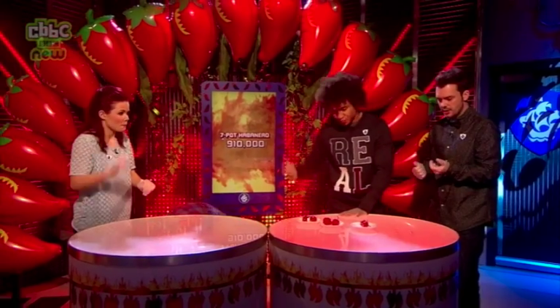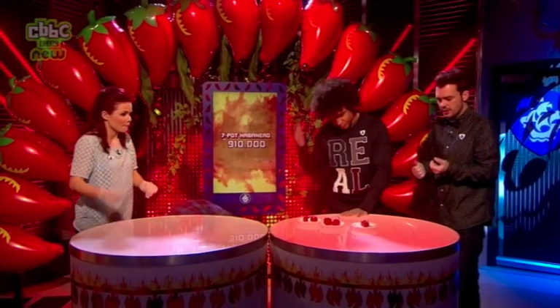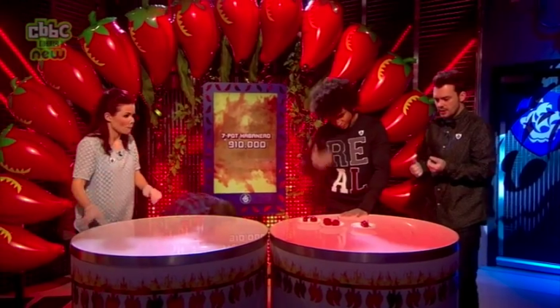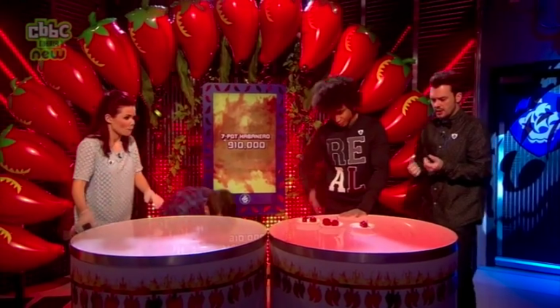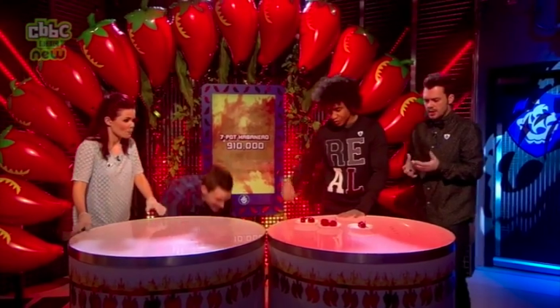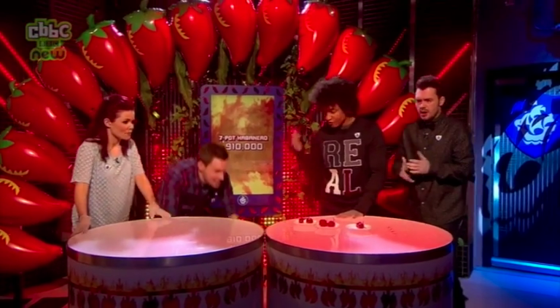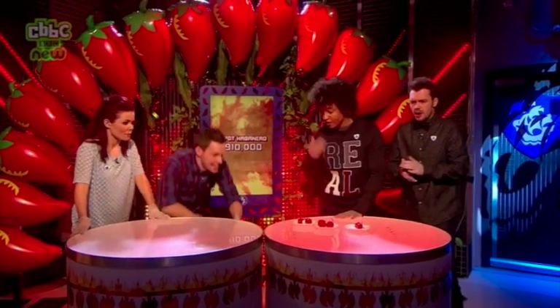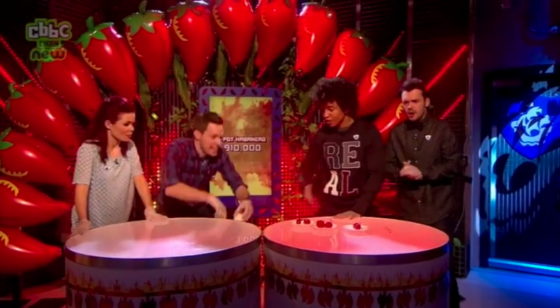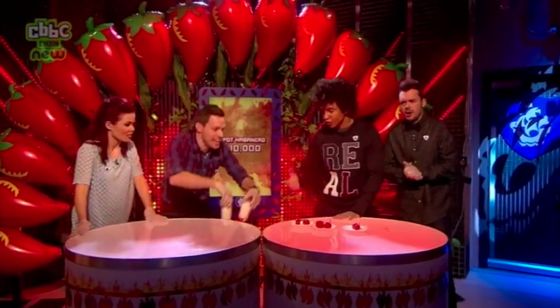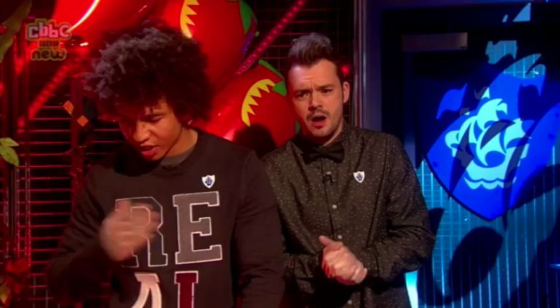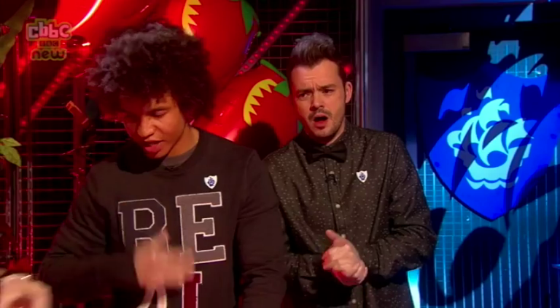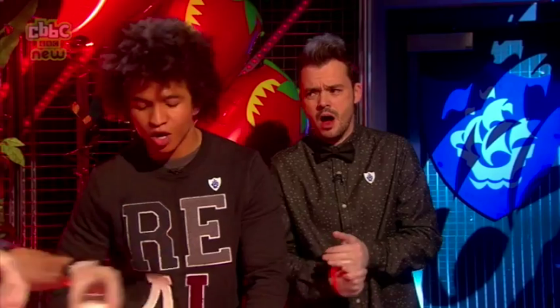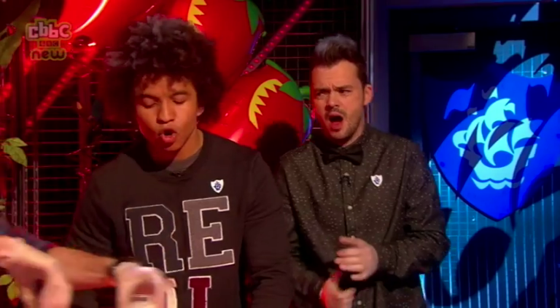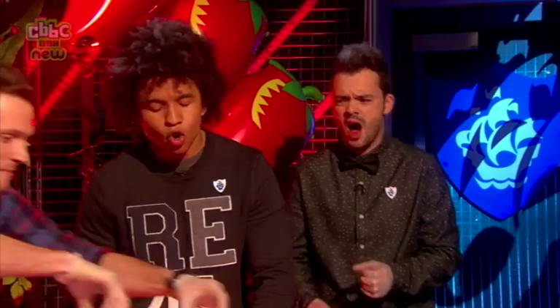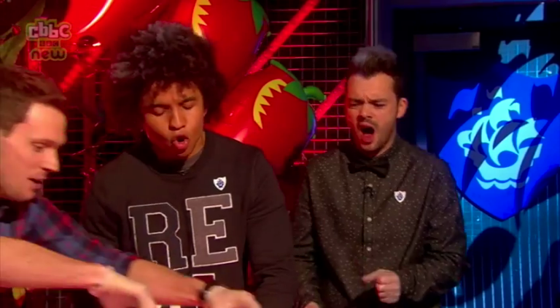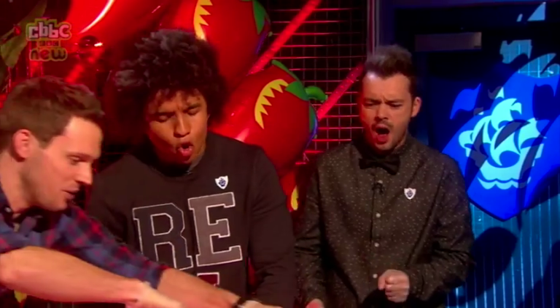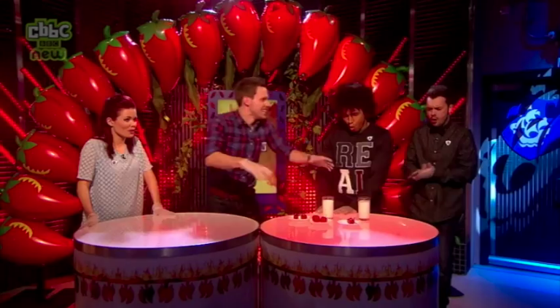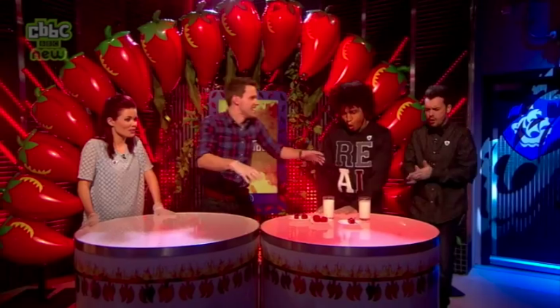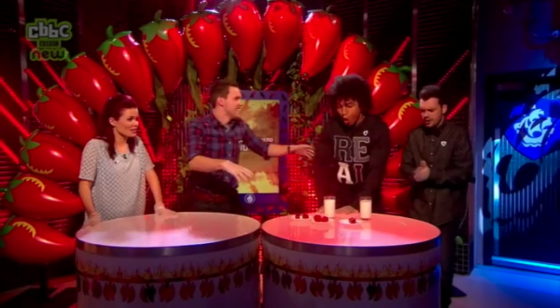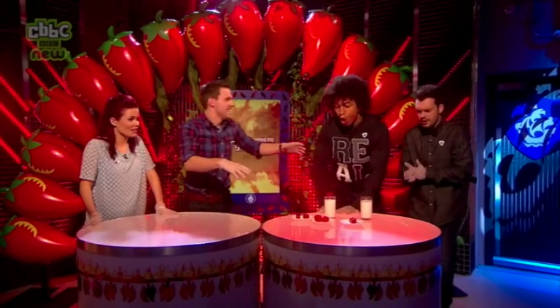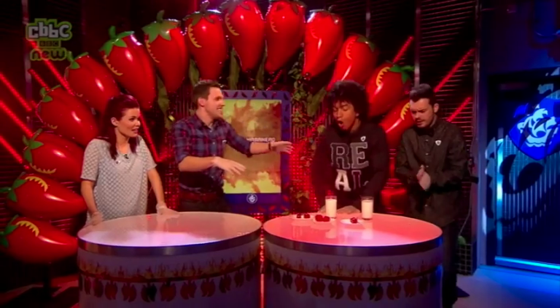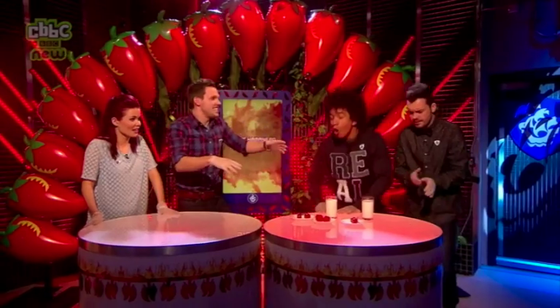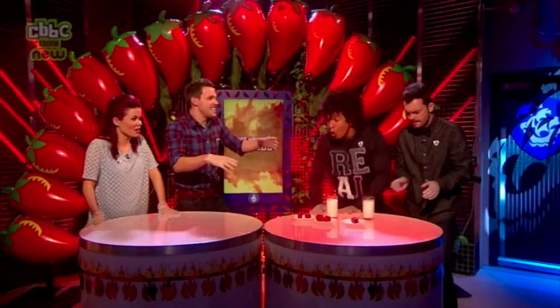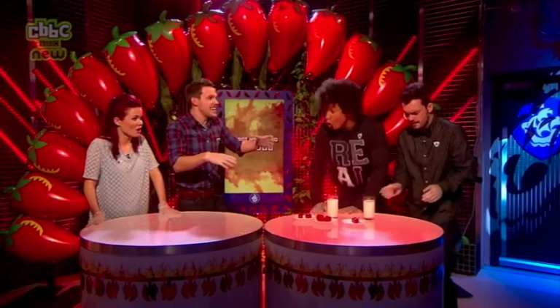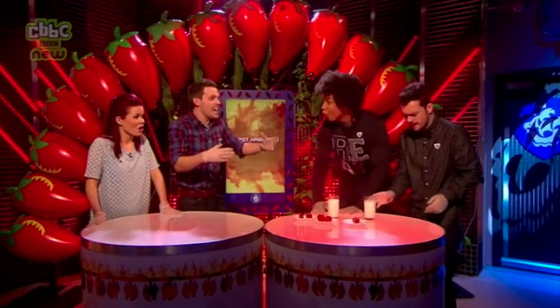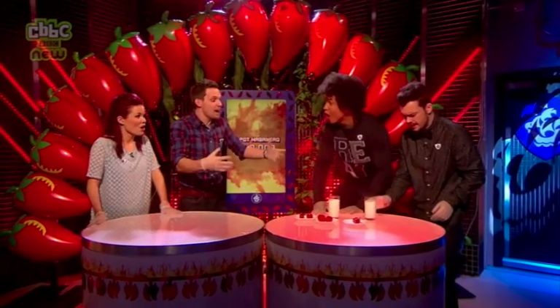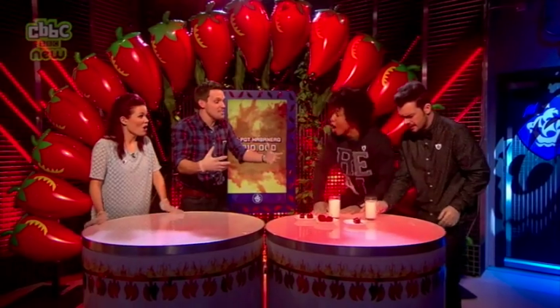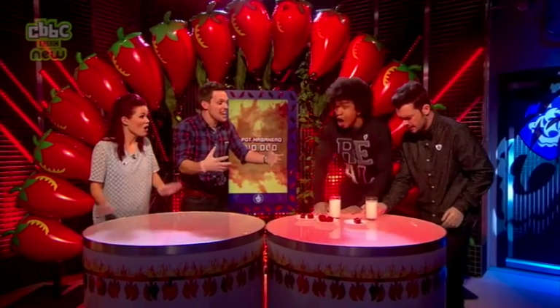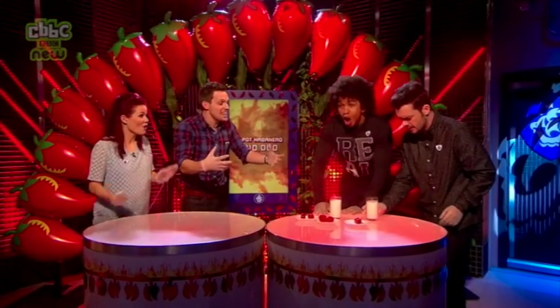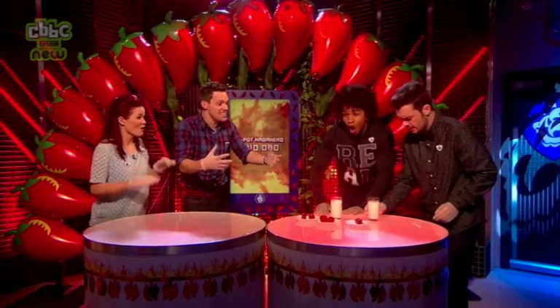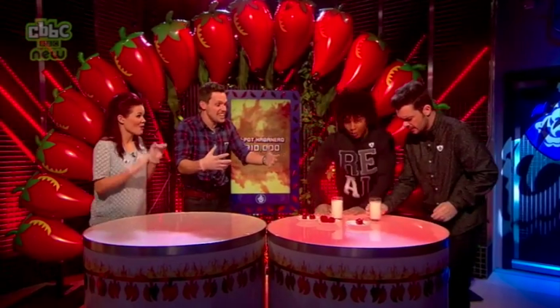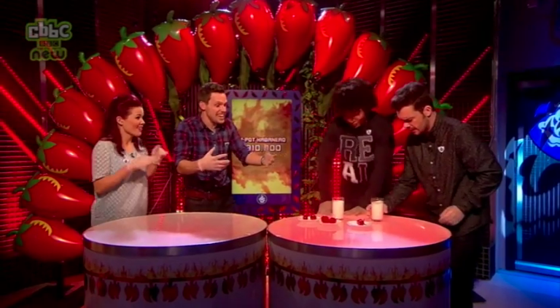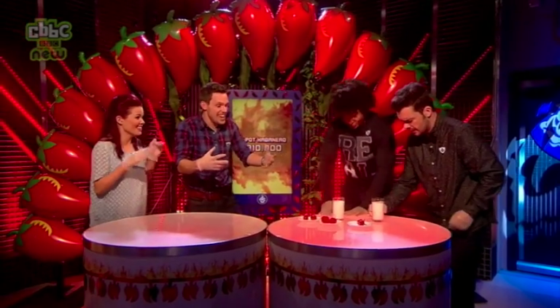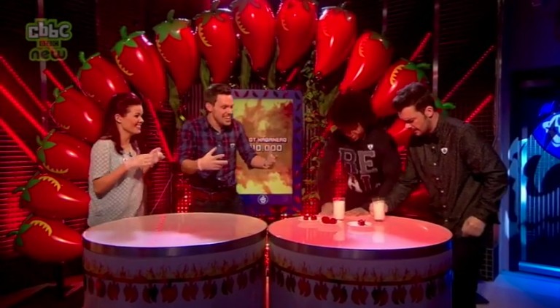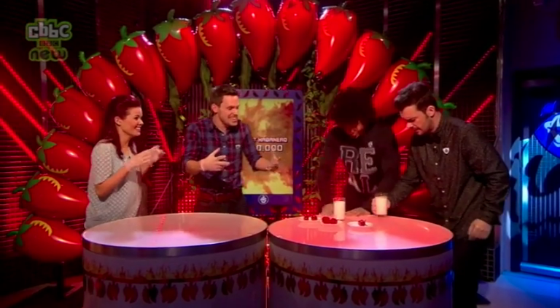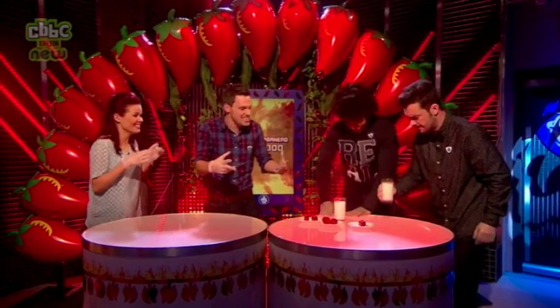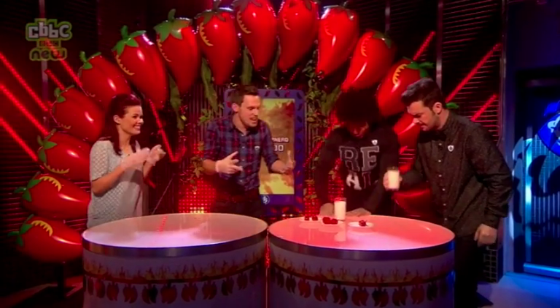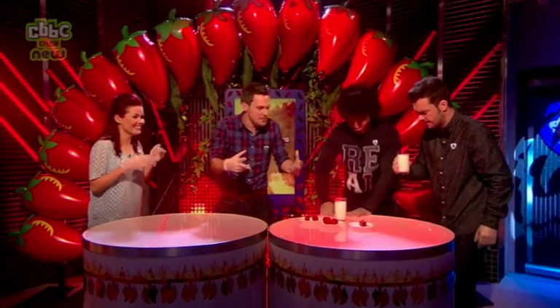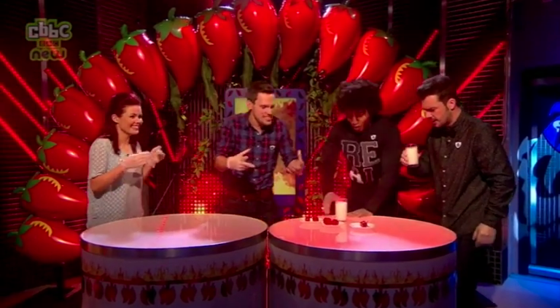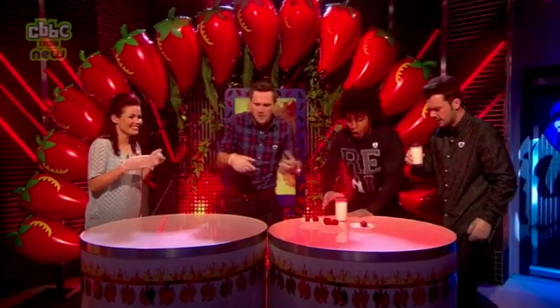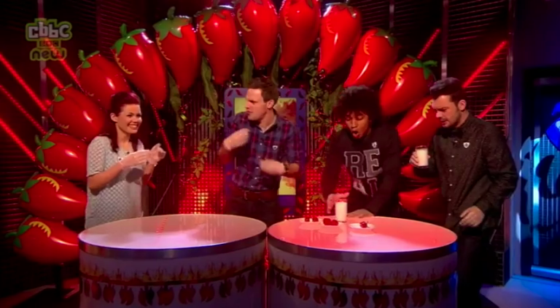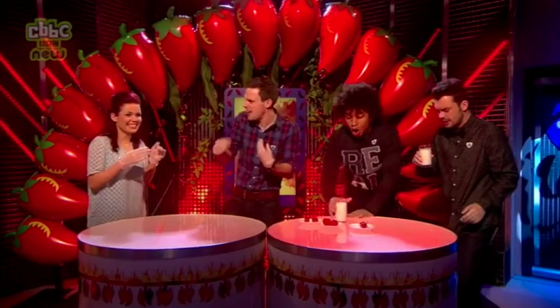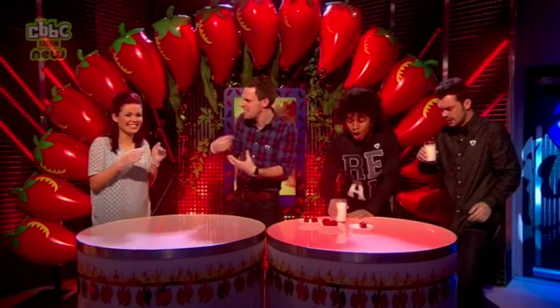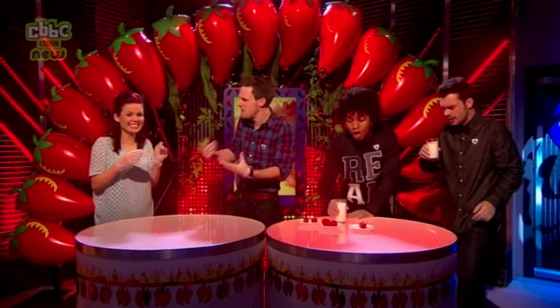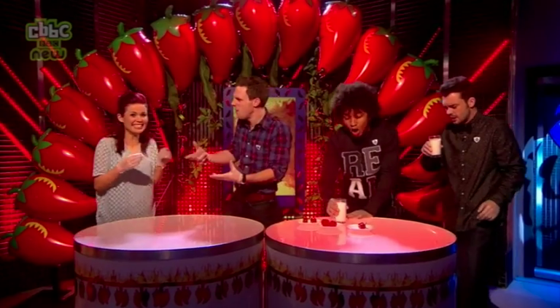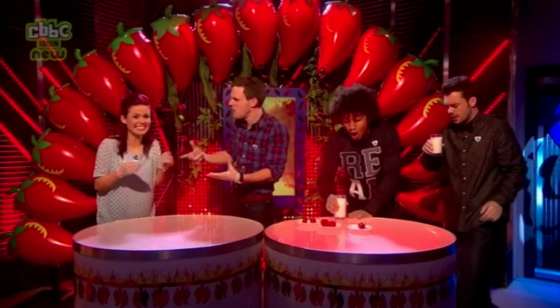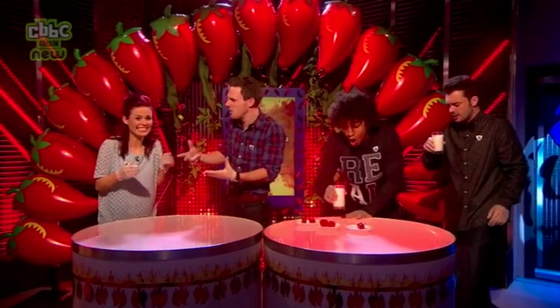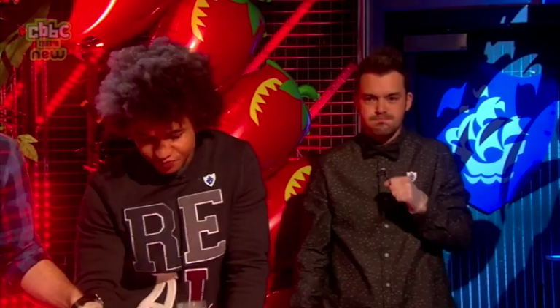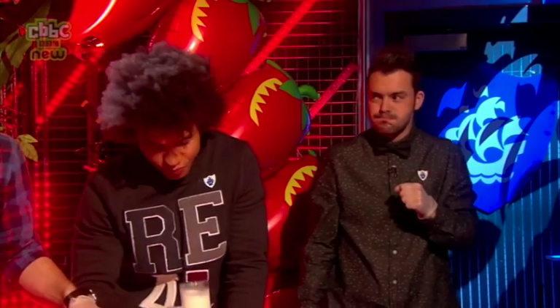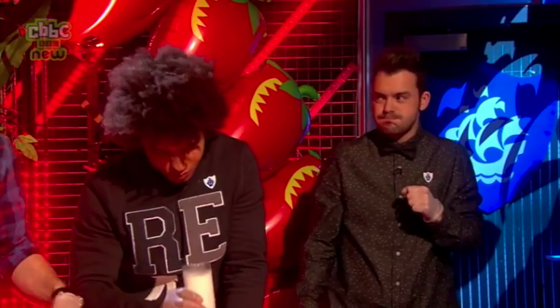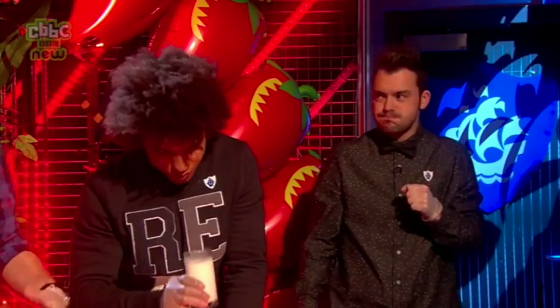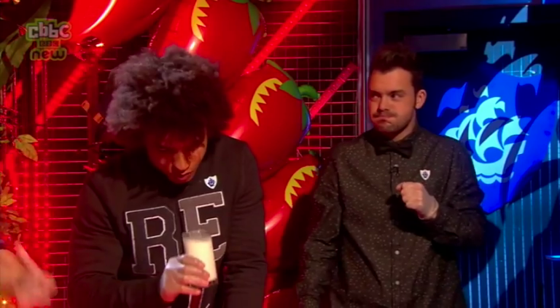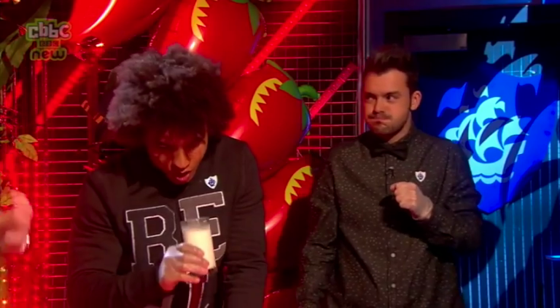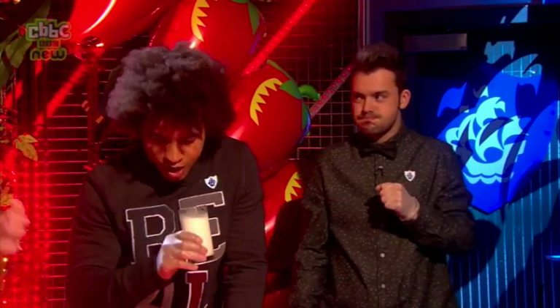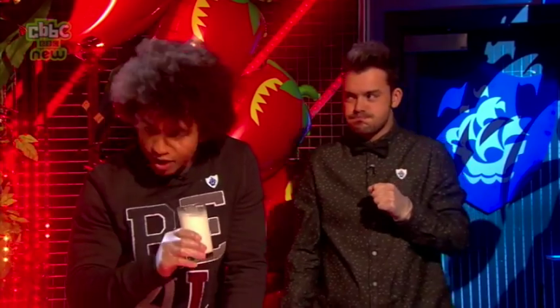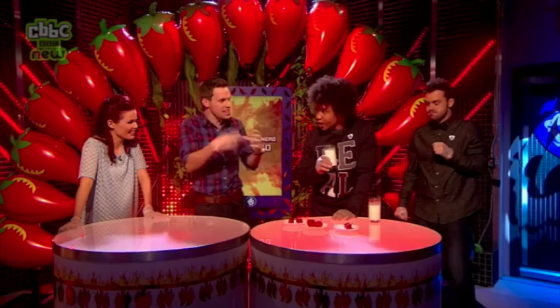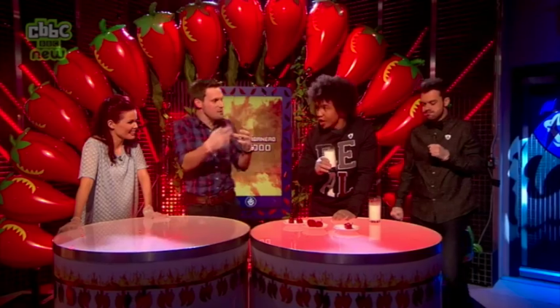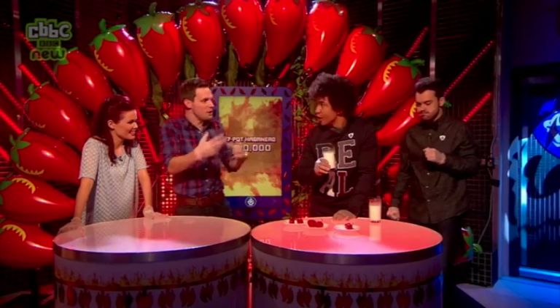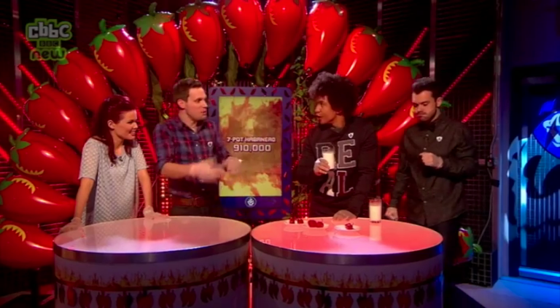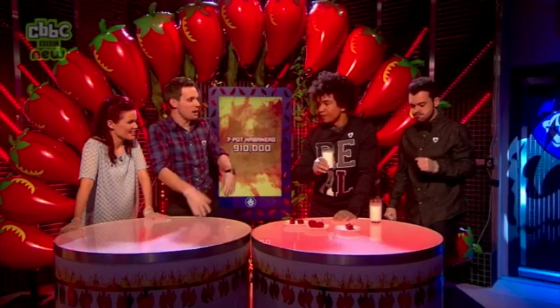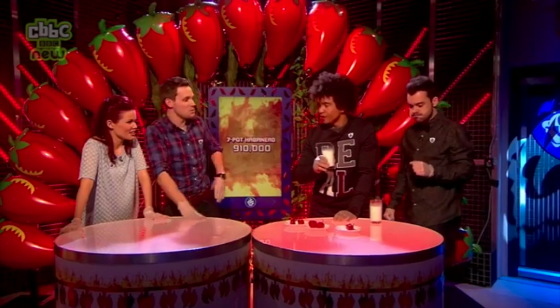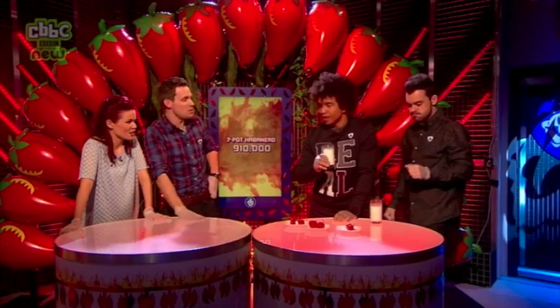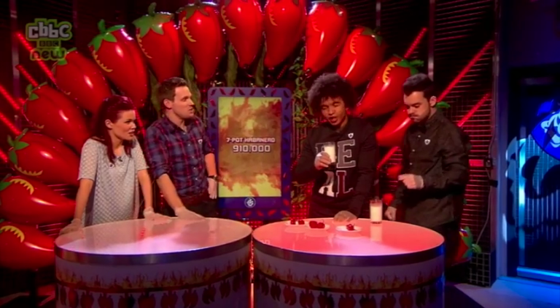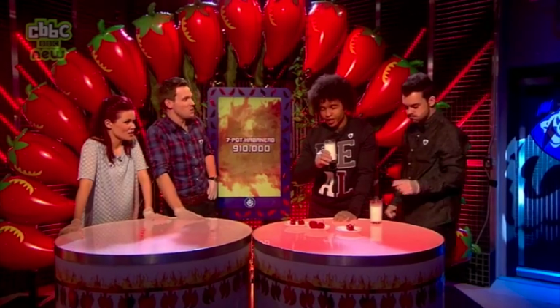What you guys need is some milk. Capsaicin is a fatty molecule, and the protein in the milk helps wash it all away.